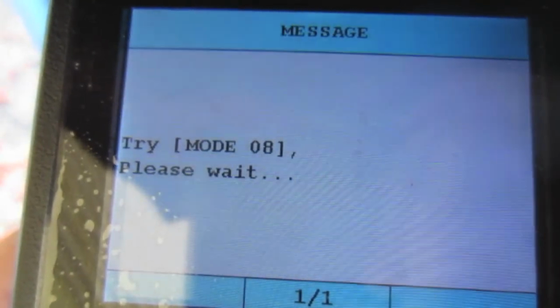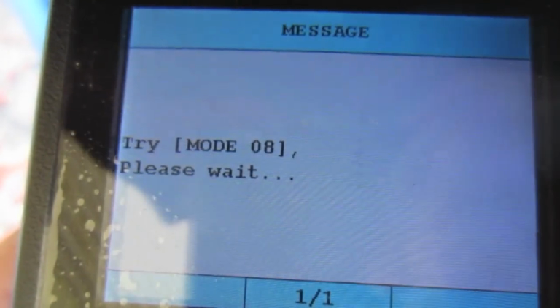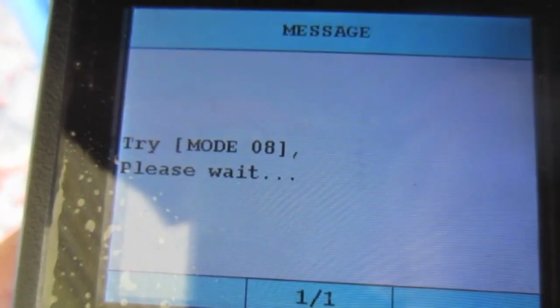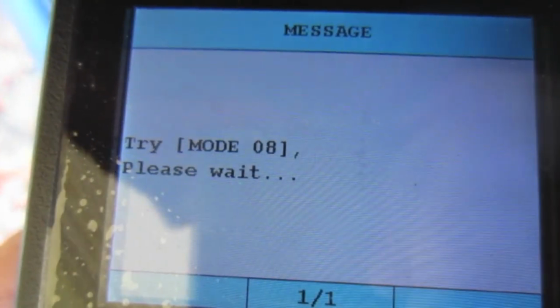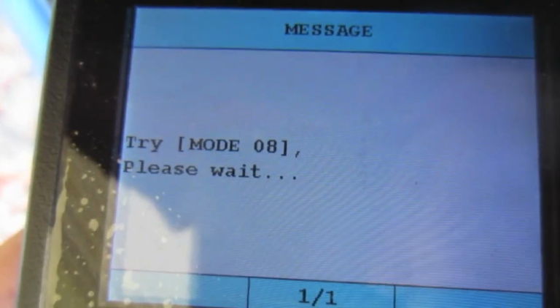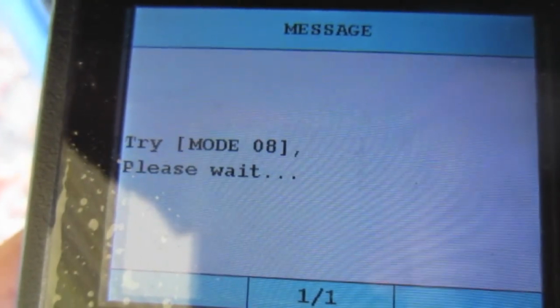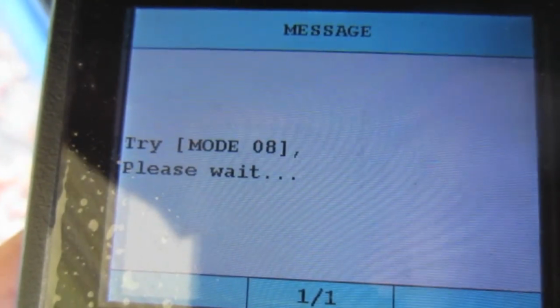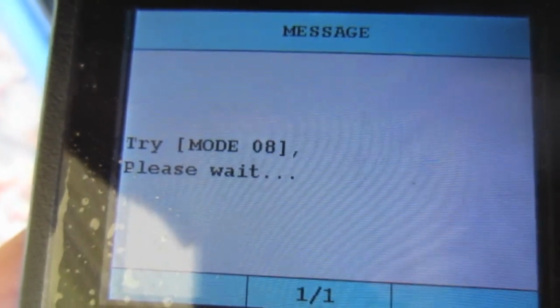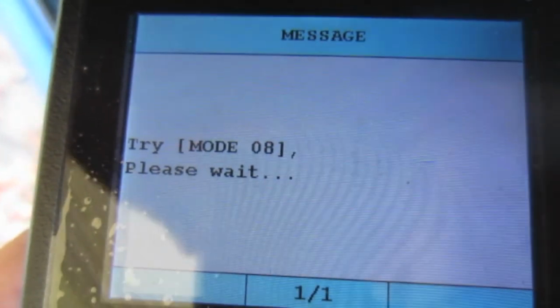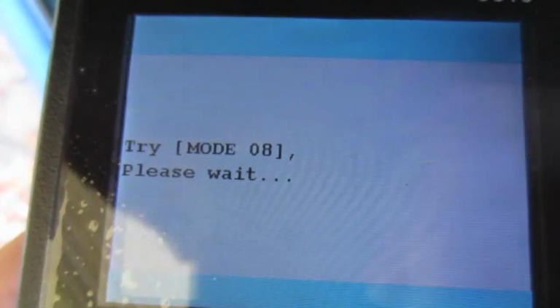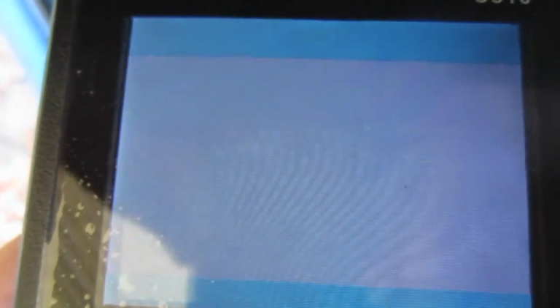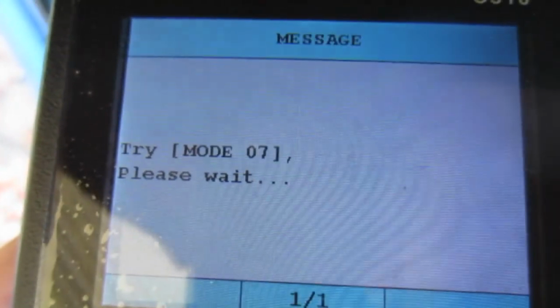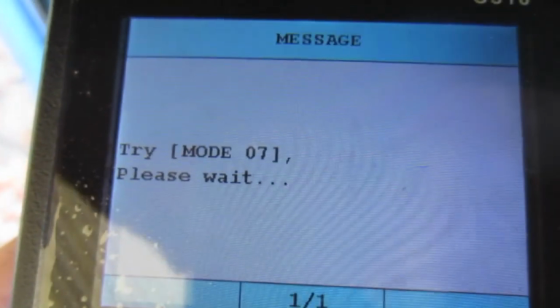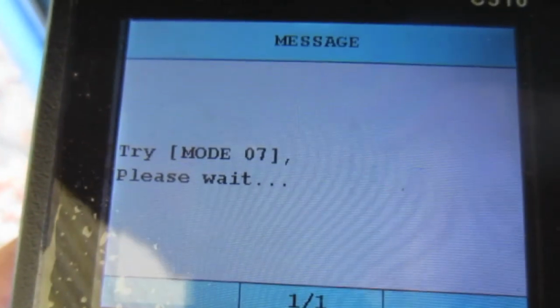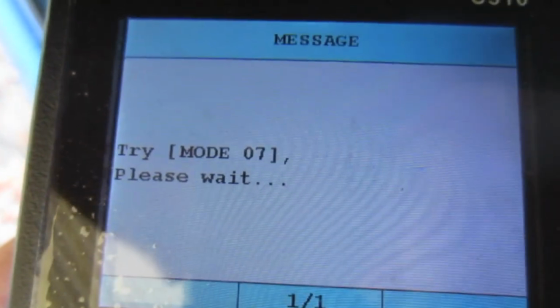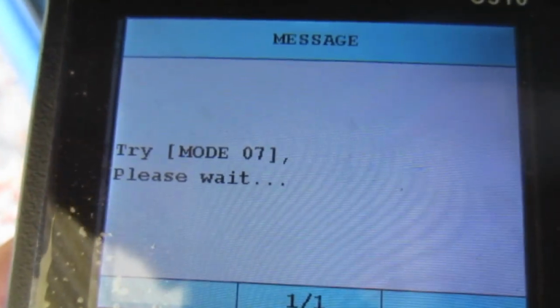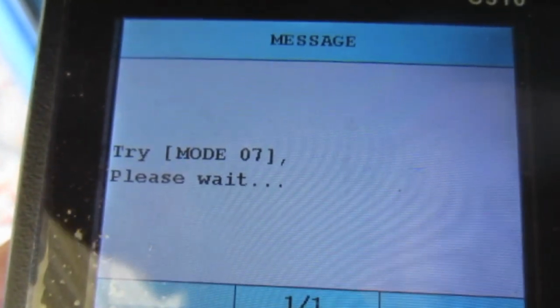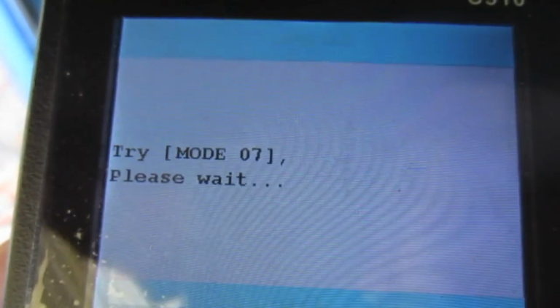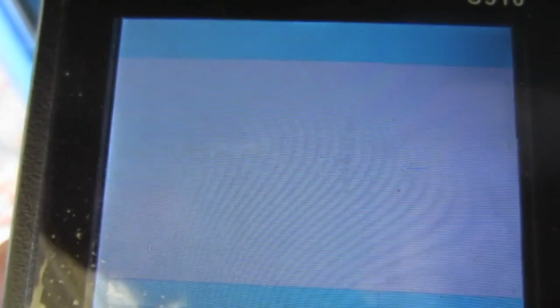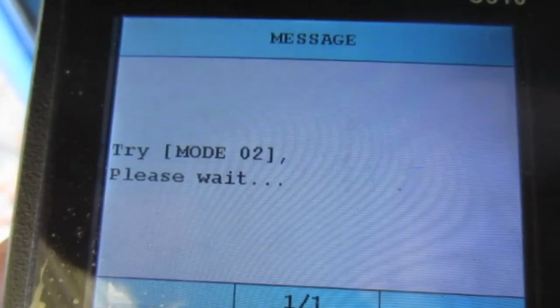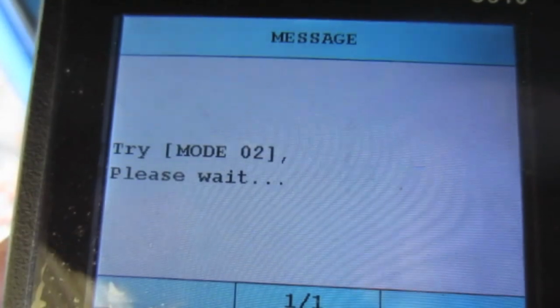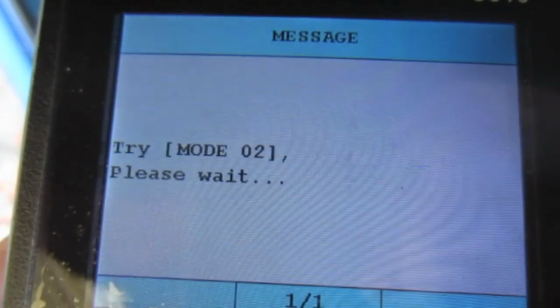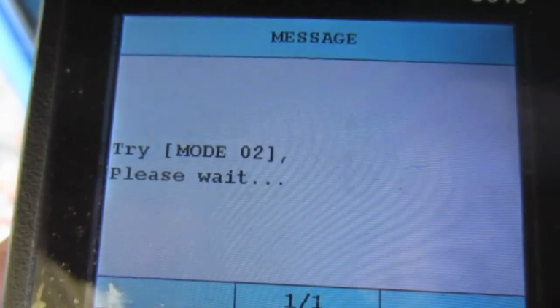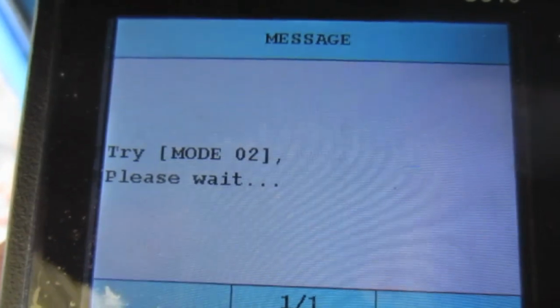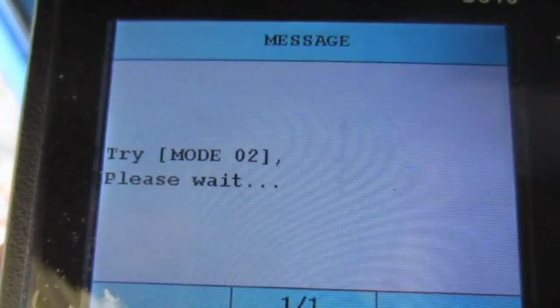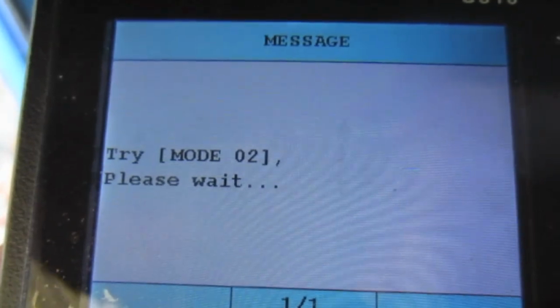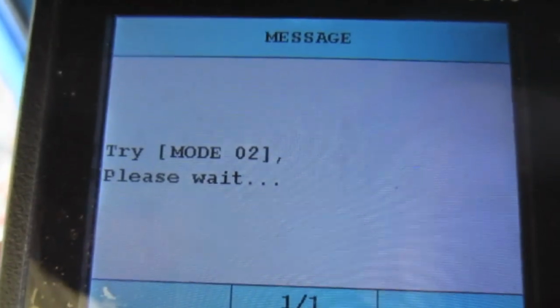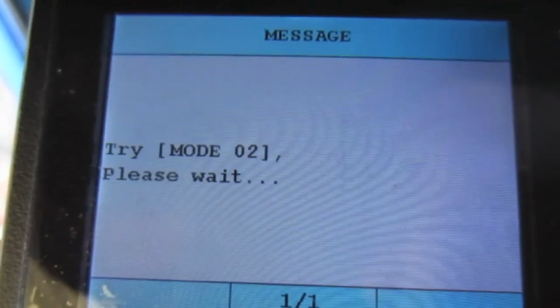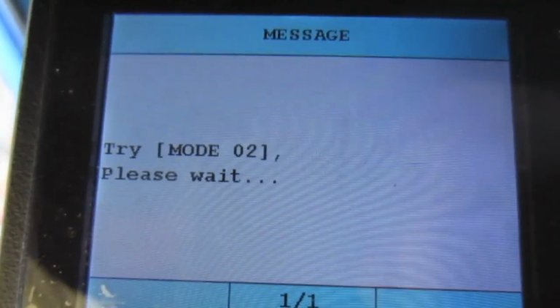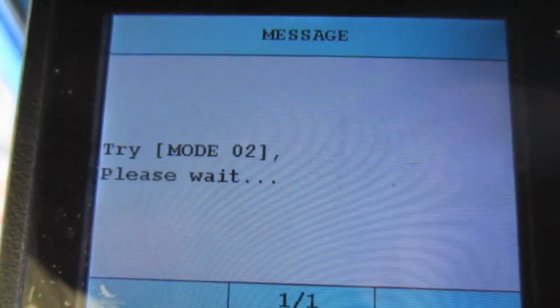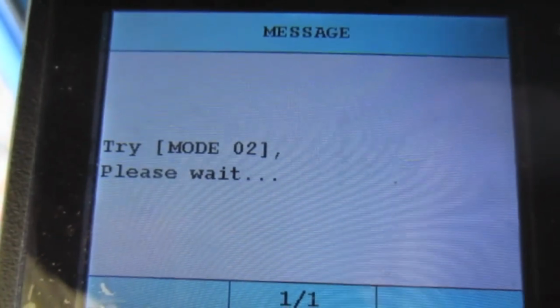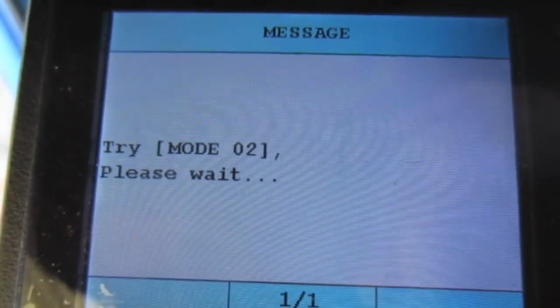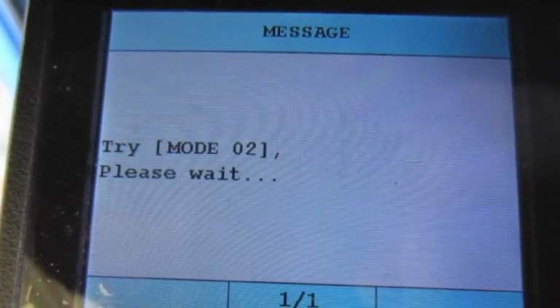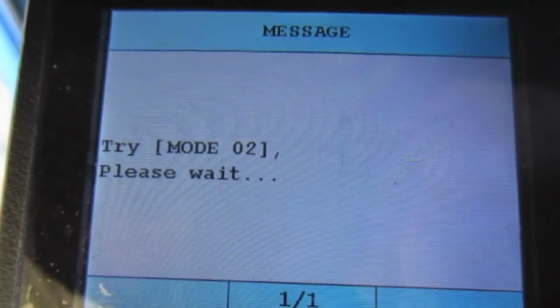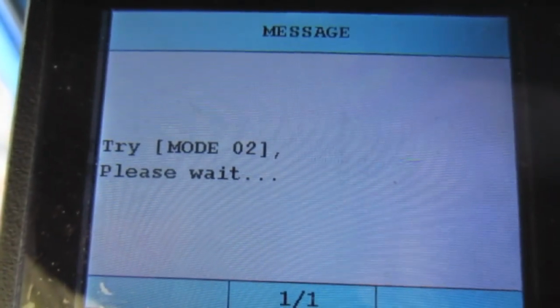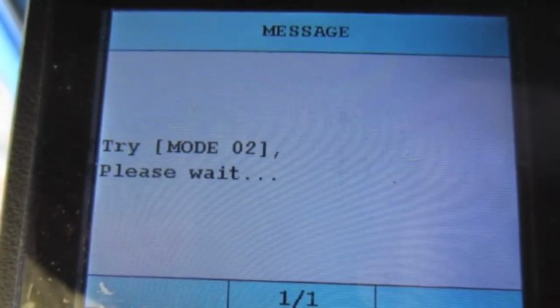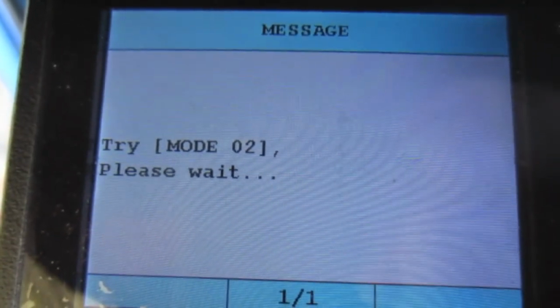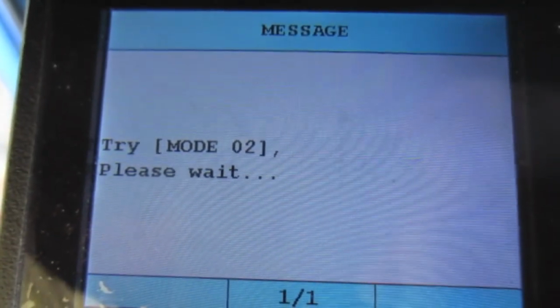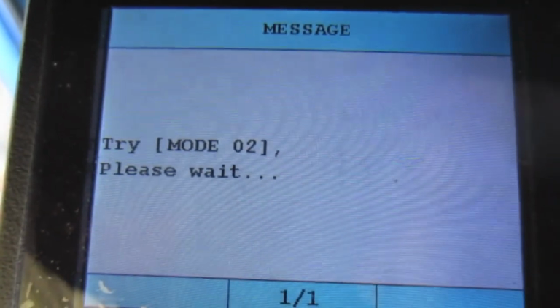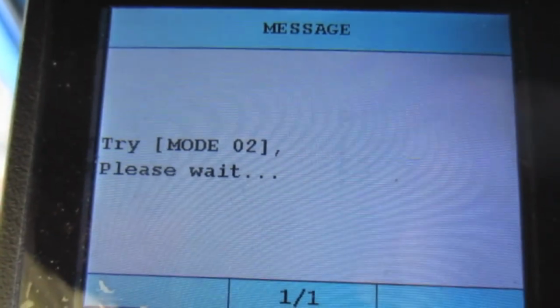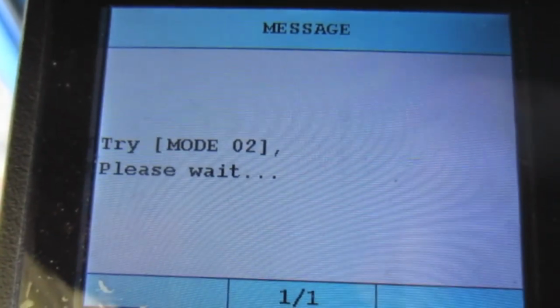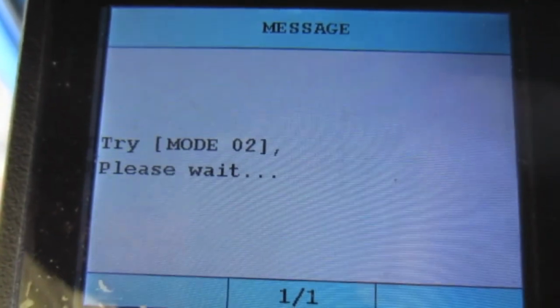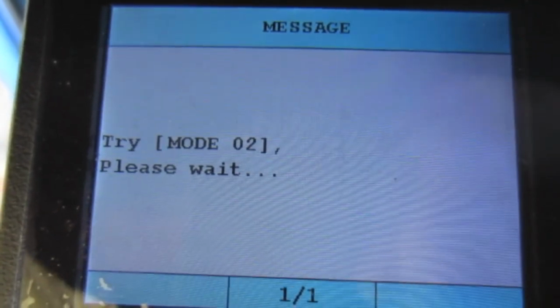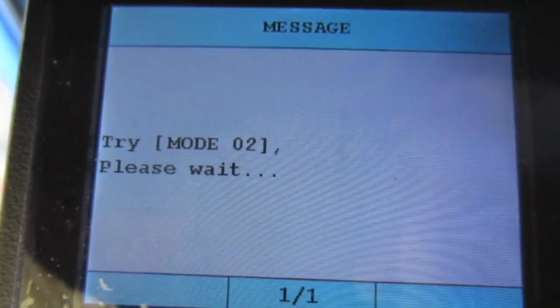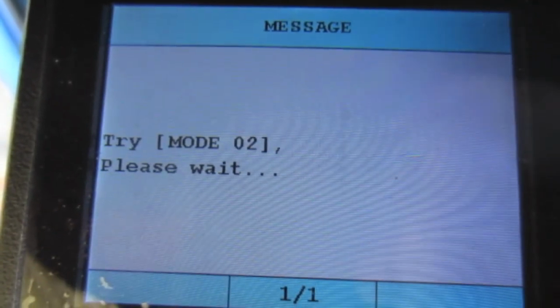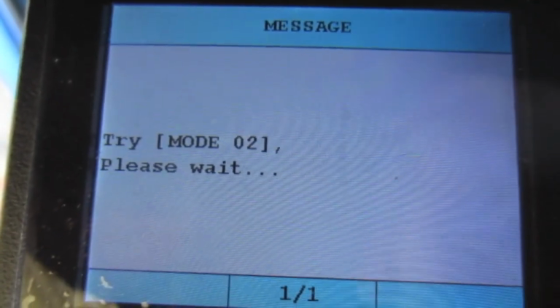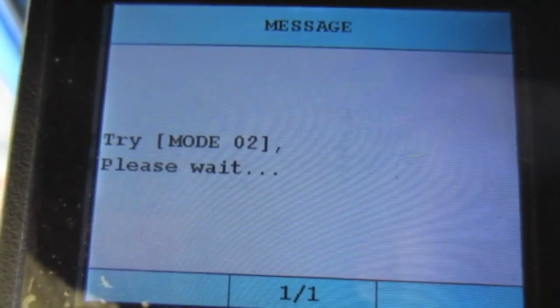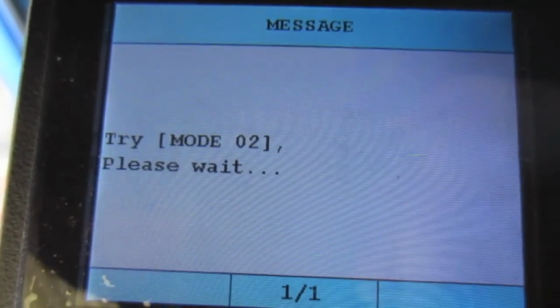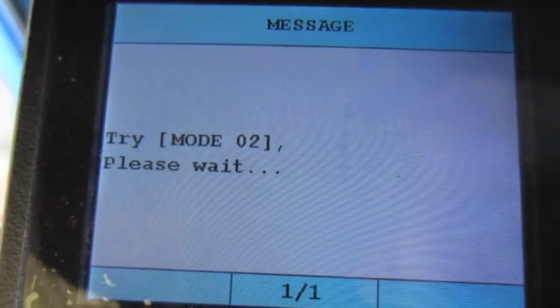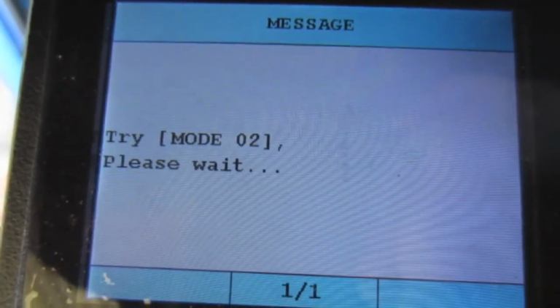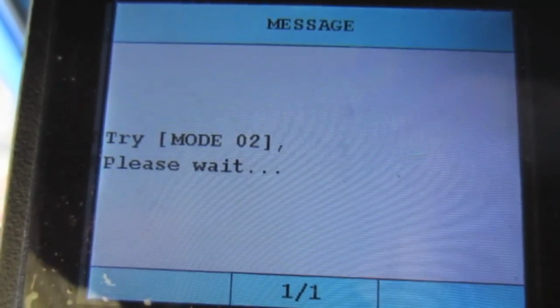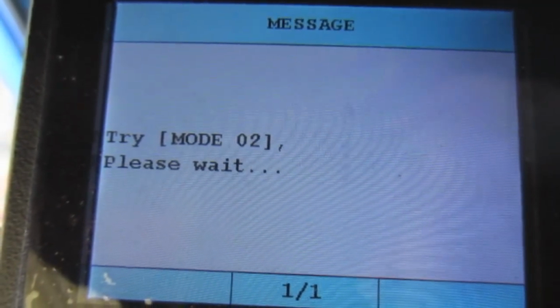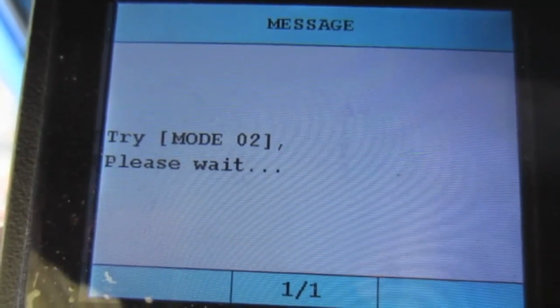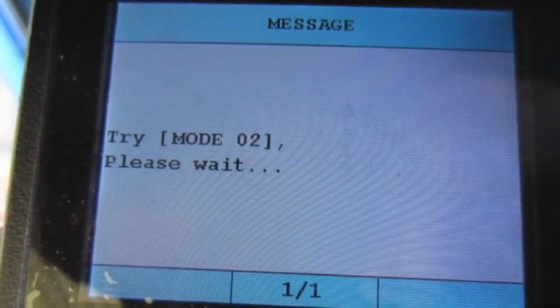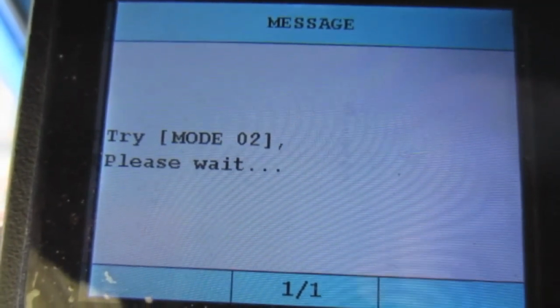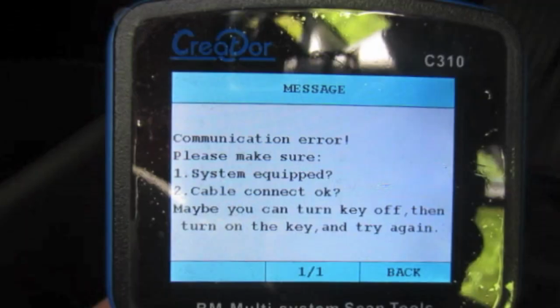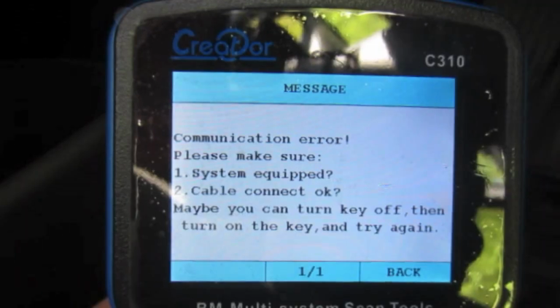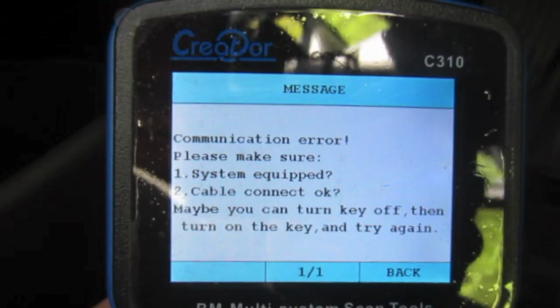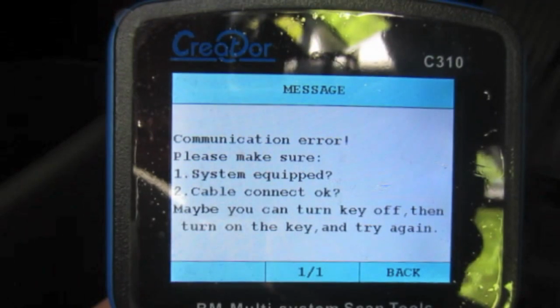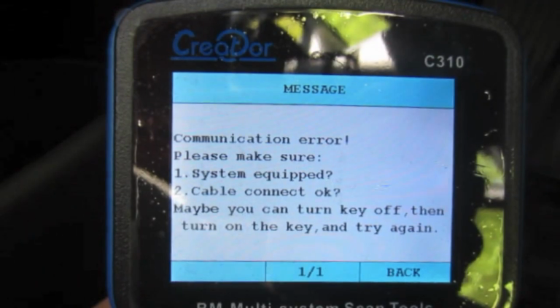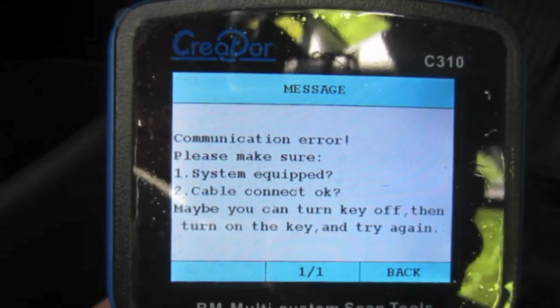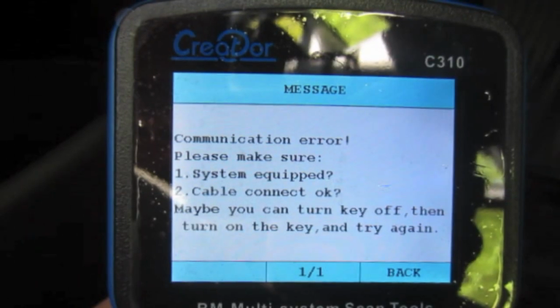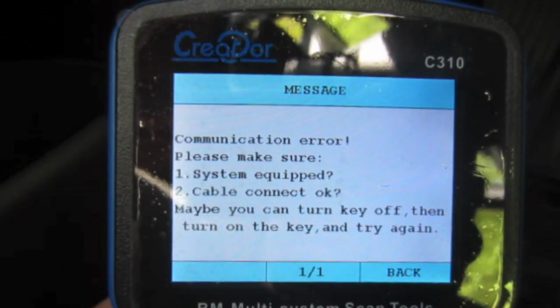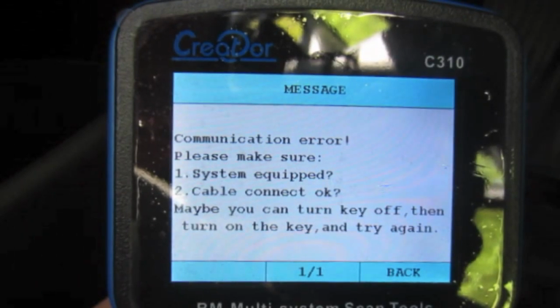Speaking of check engine lights, how cool would it be if we could read check engine codes on an OBD1 BMW? However, it's not the case.